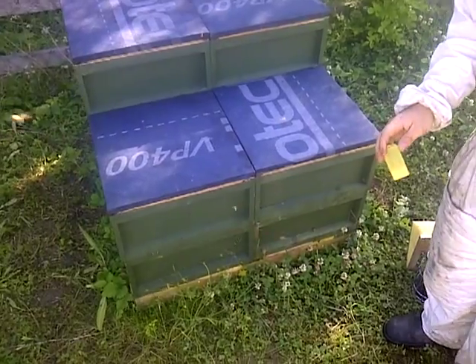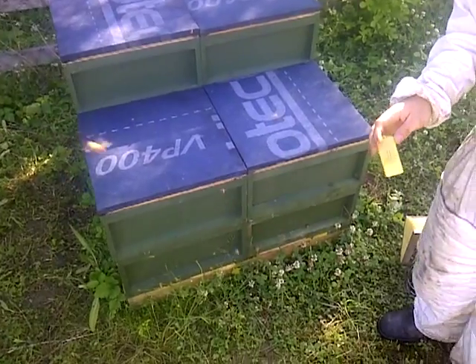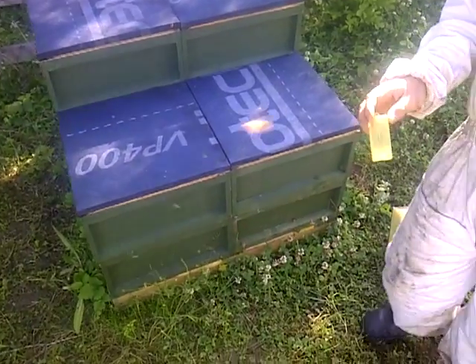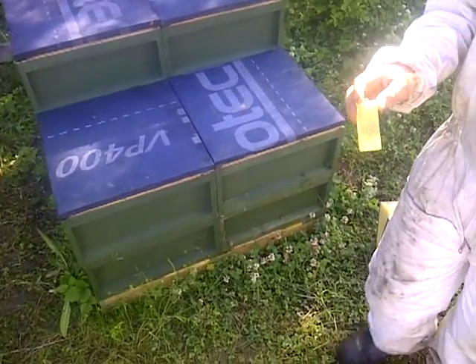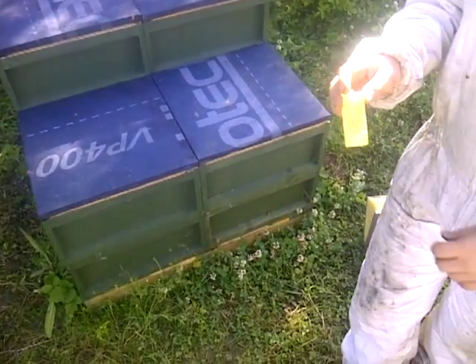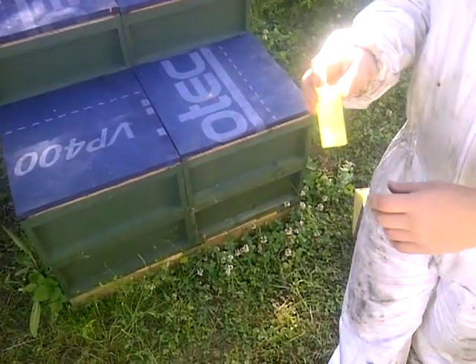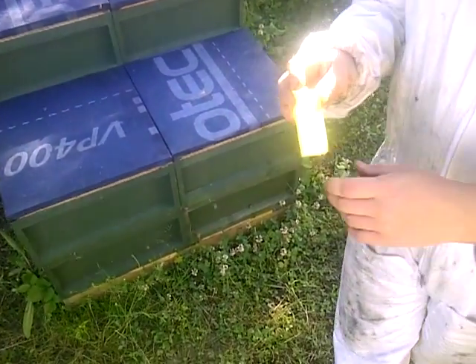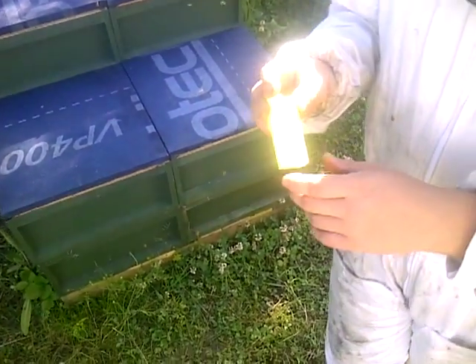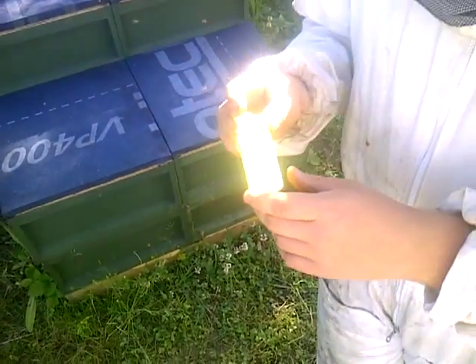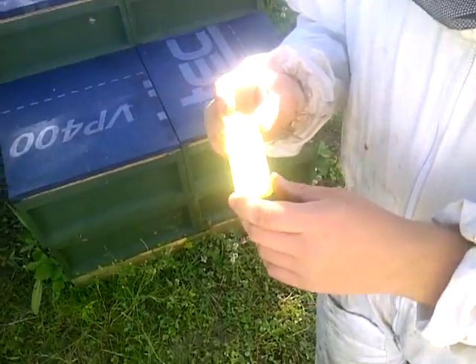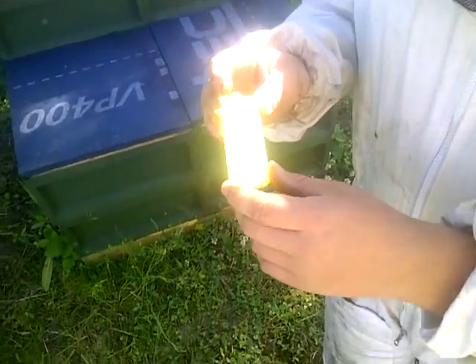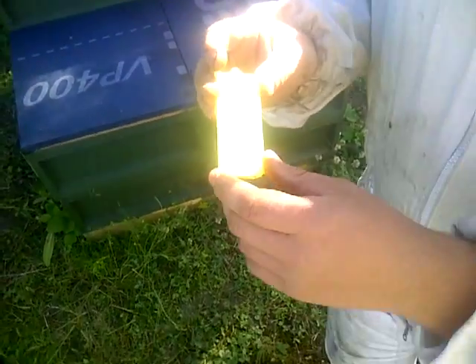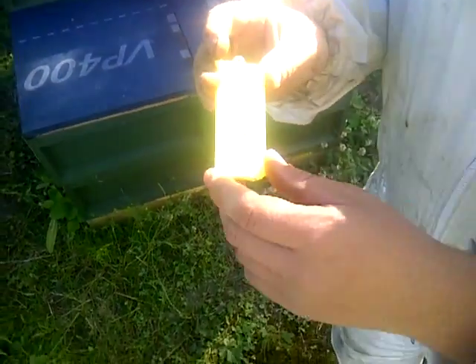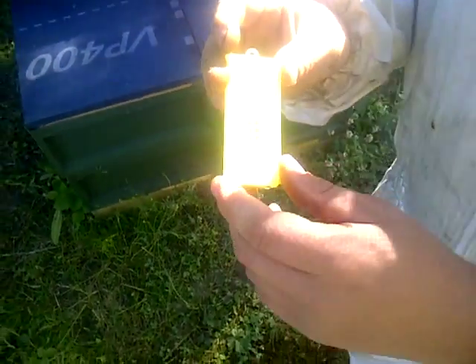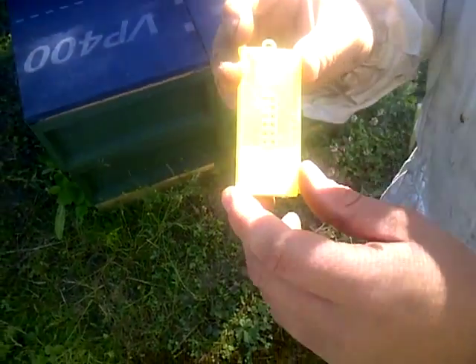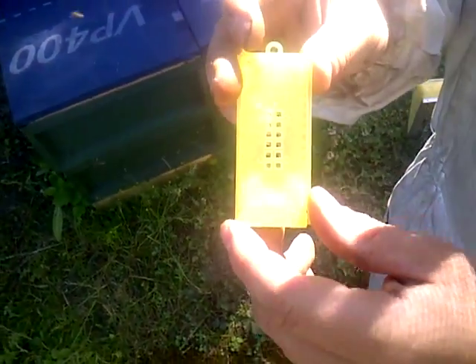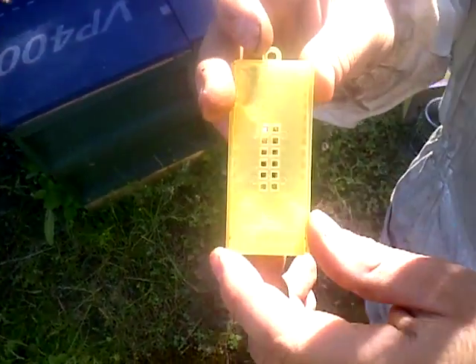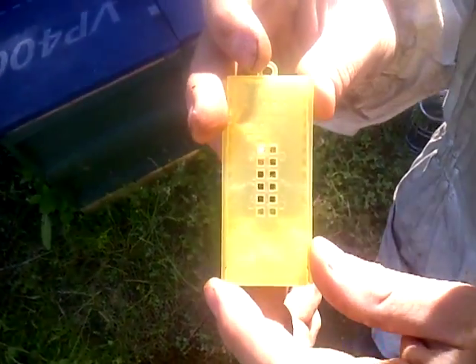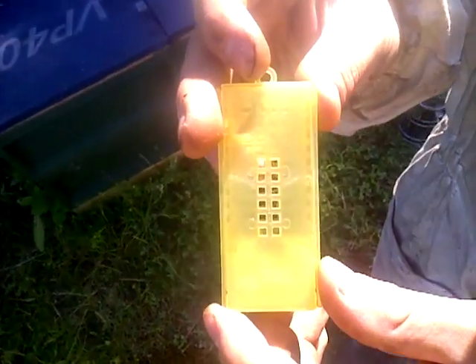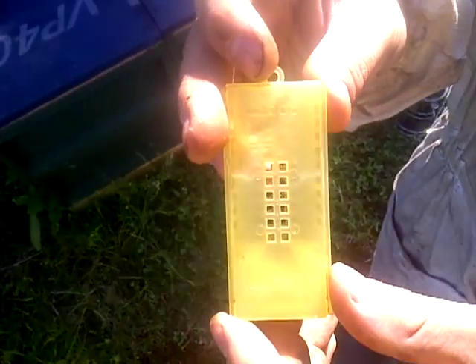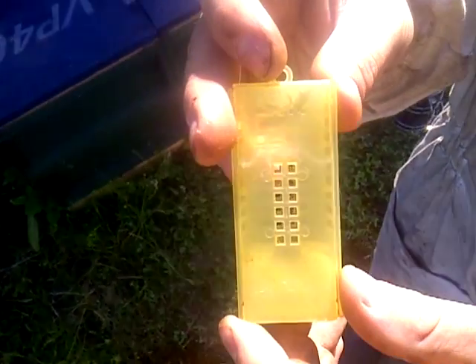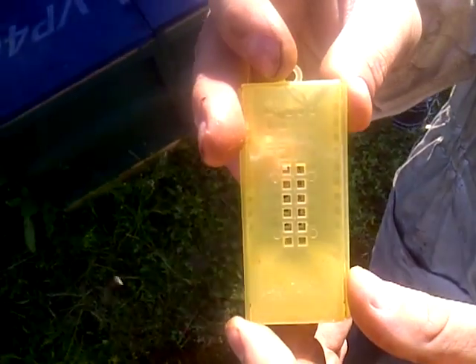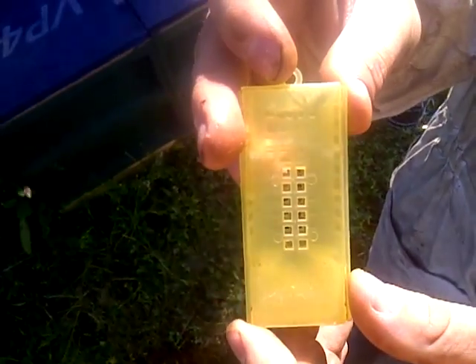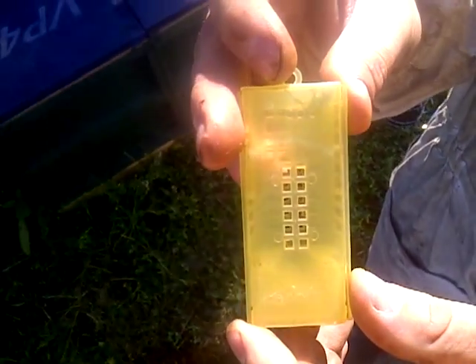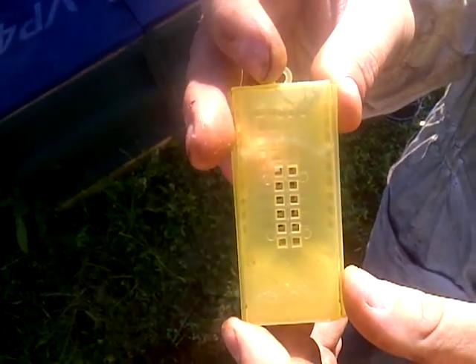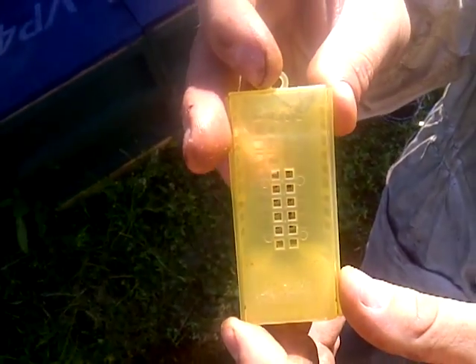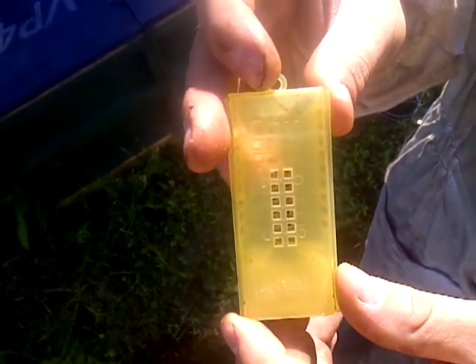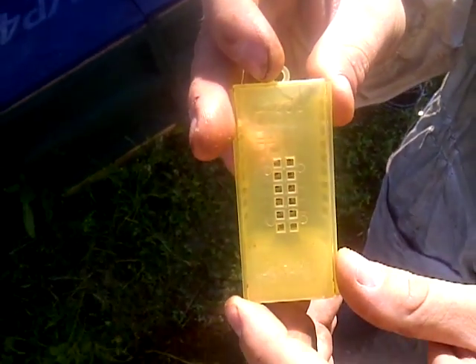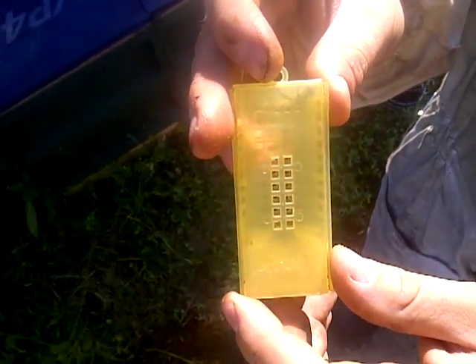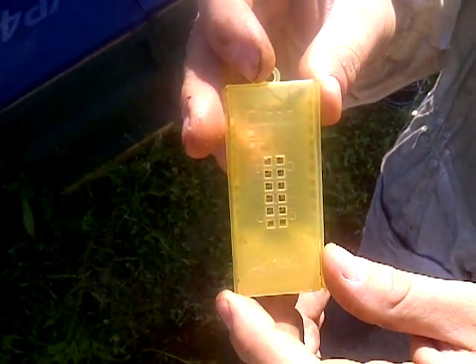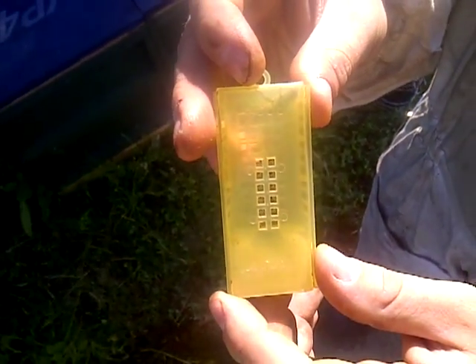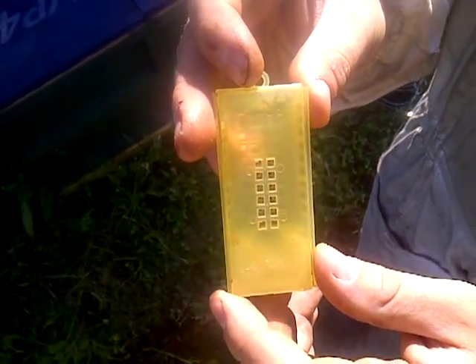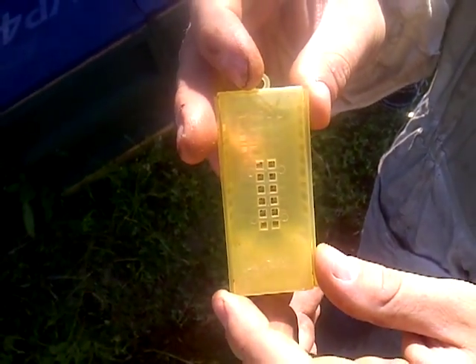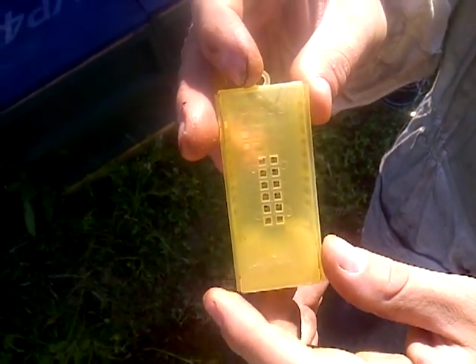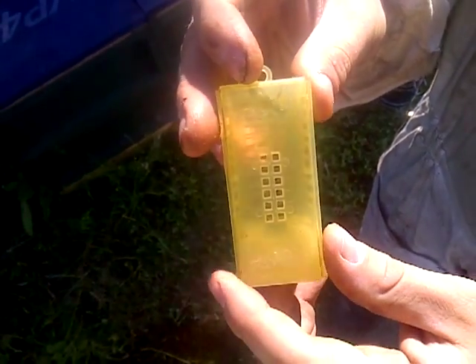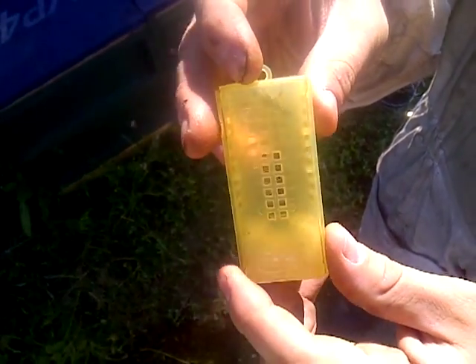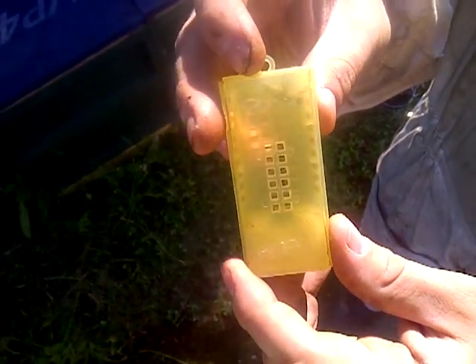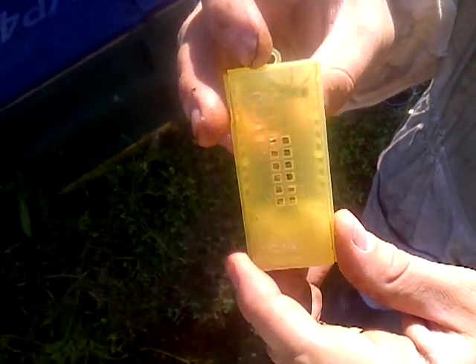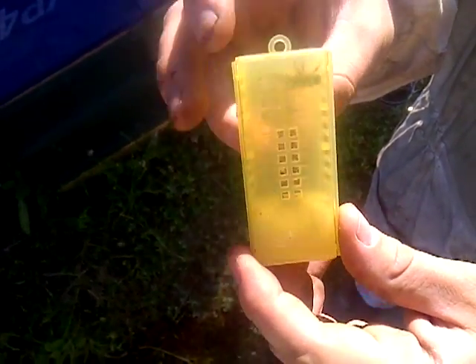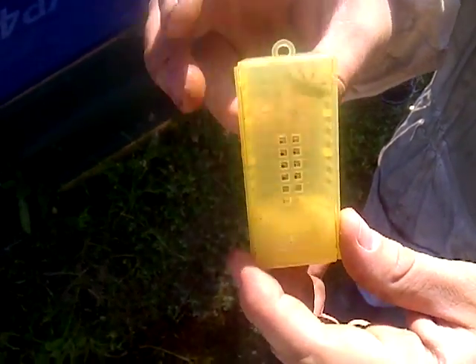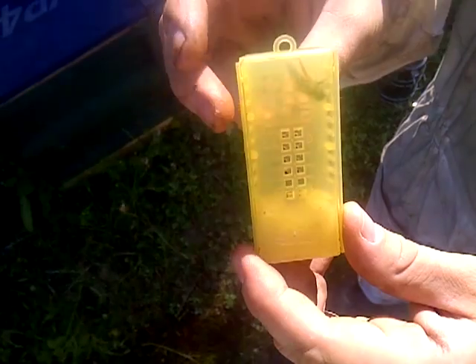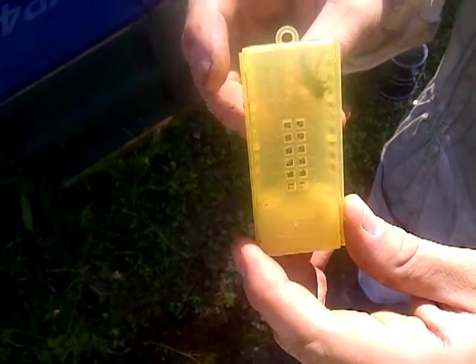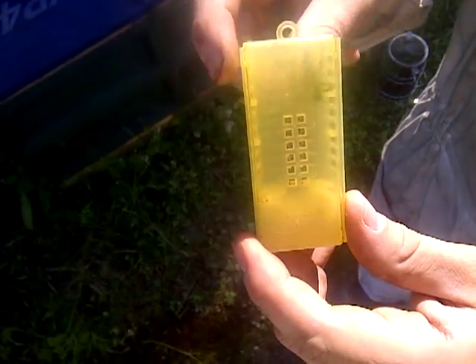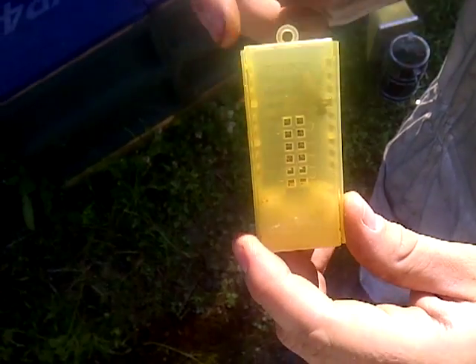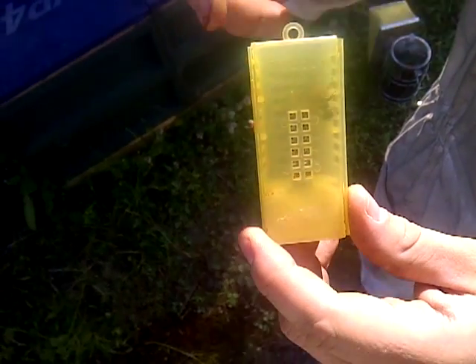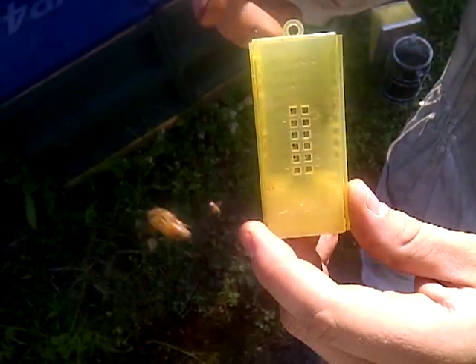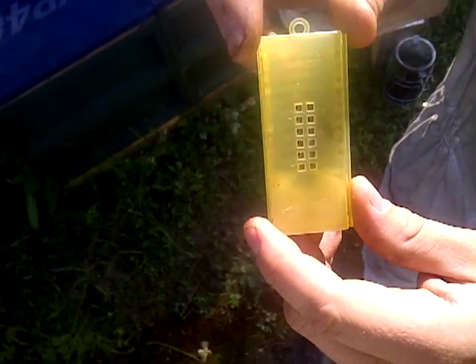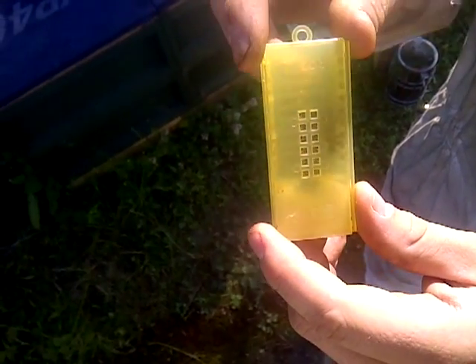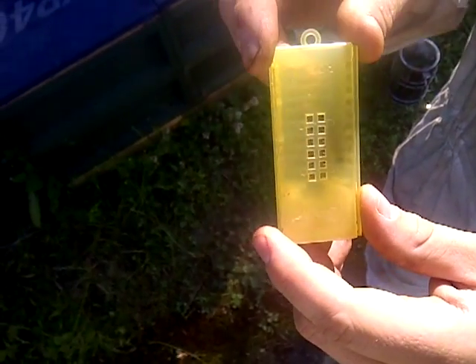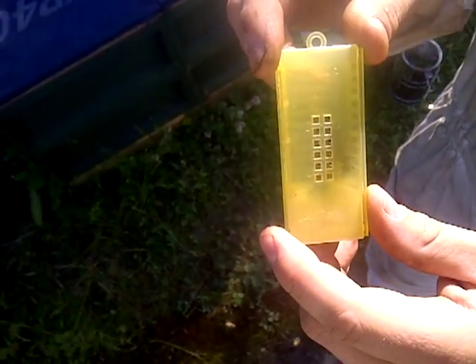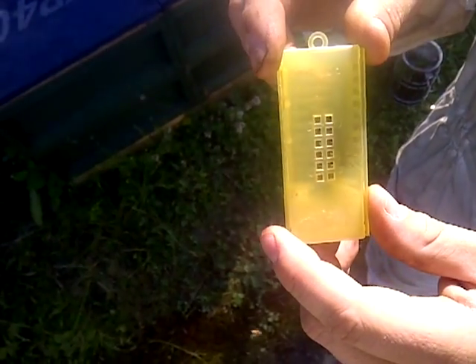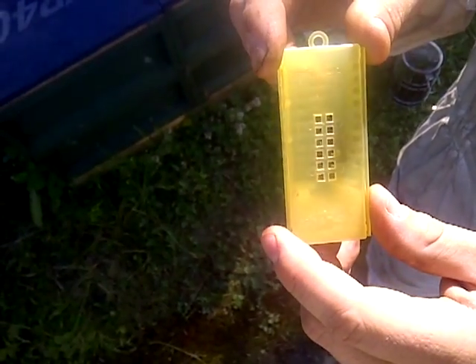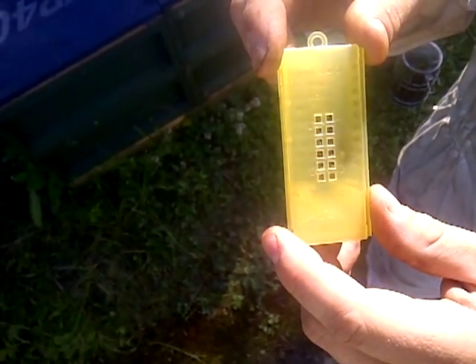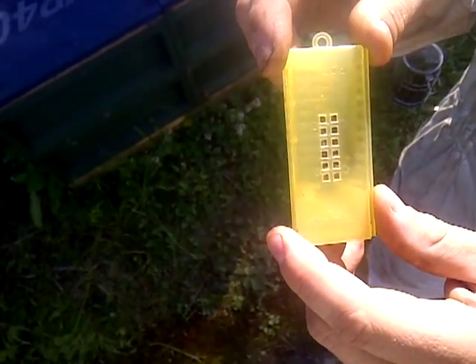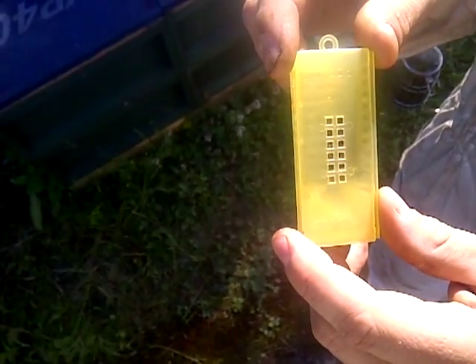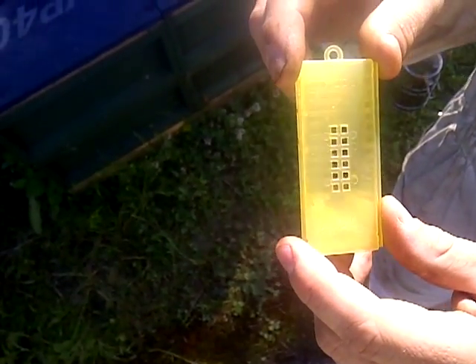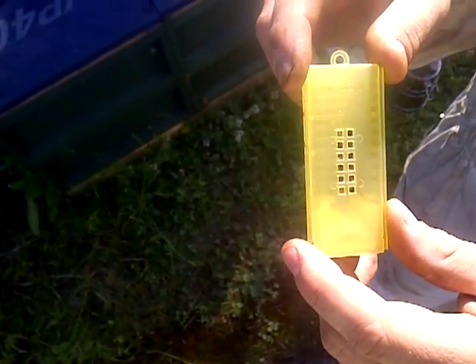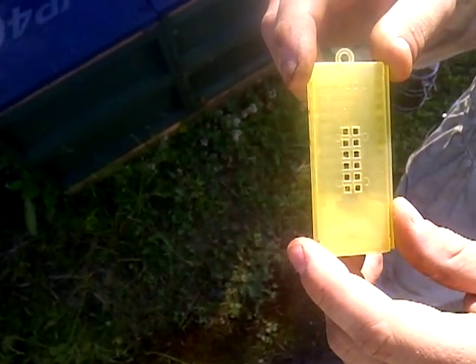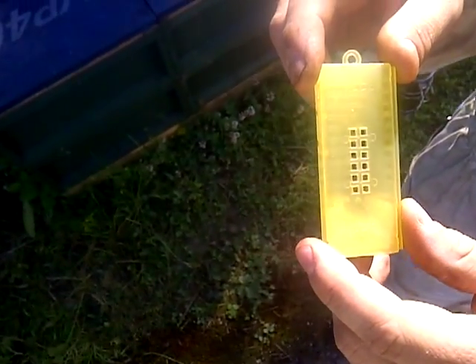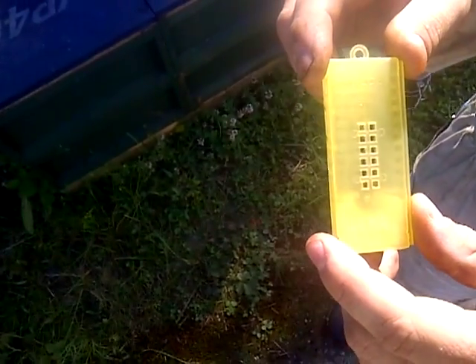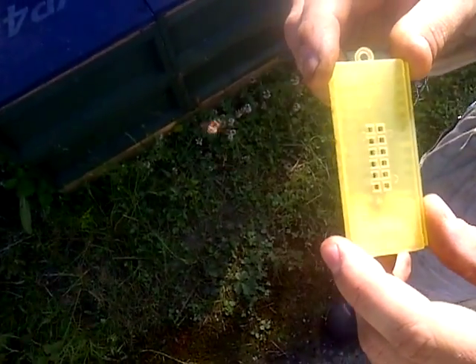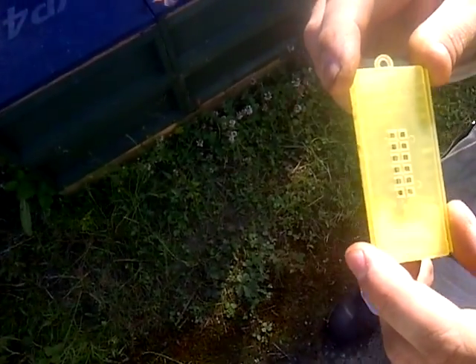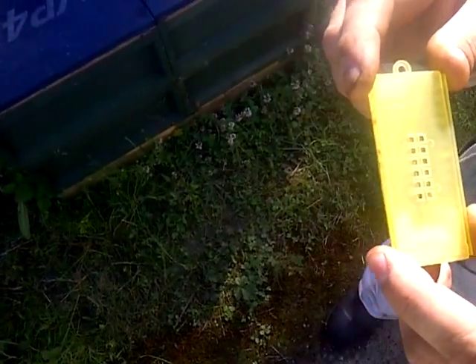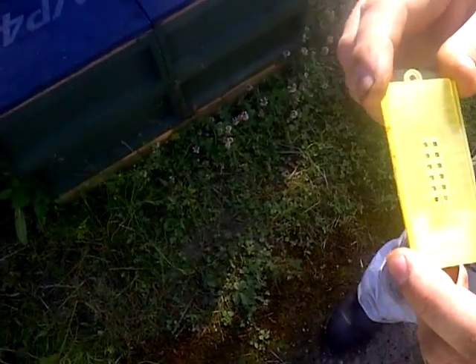Today we're going to re-queen a hive. This is a Buckfast queen. We've removed the escorts previously, so all we've got to do now is basically re-queen the hive.